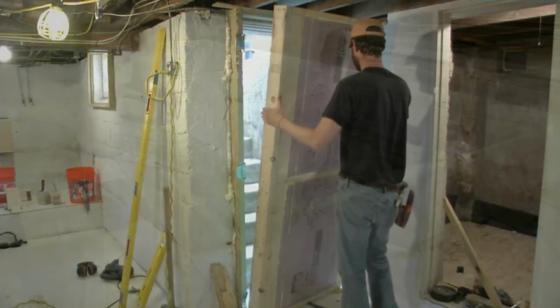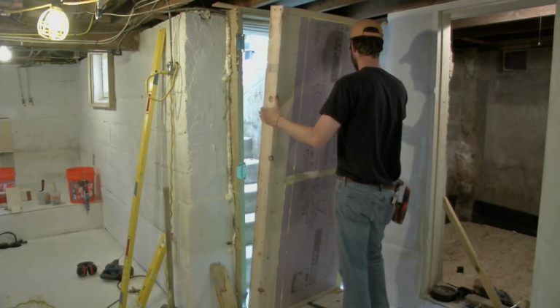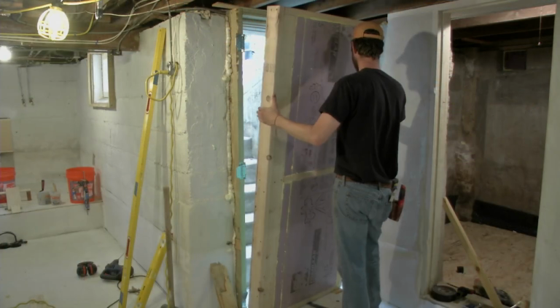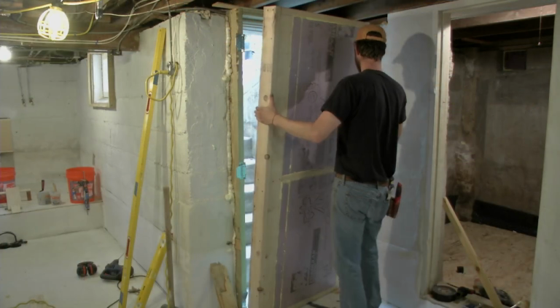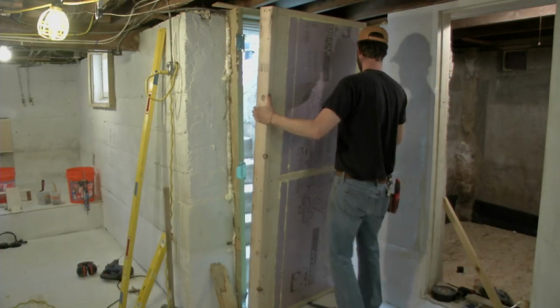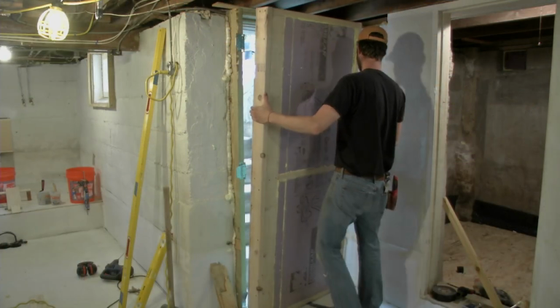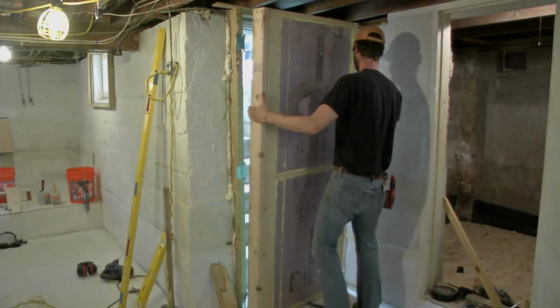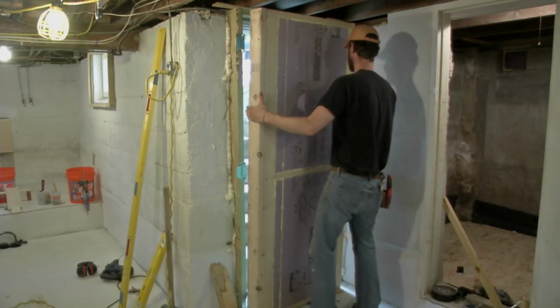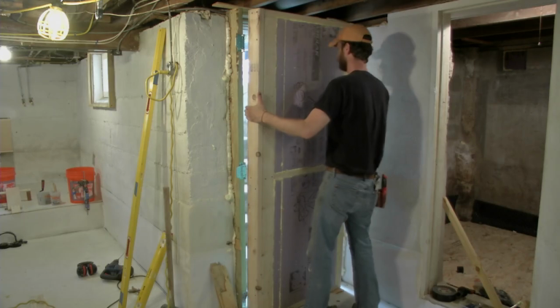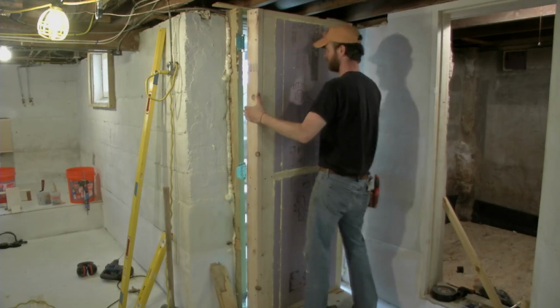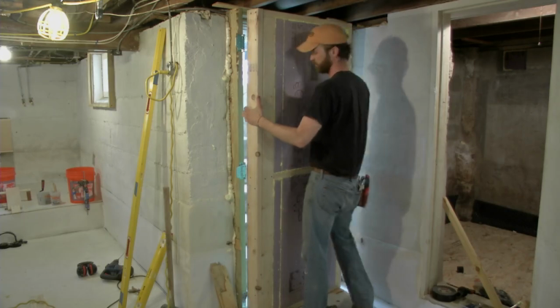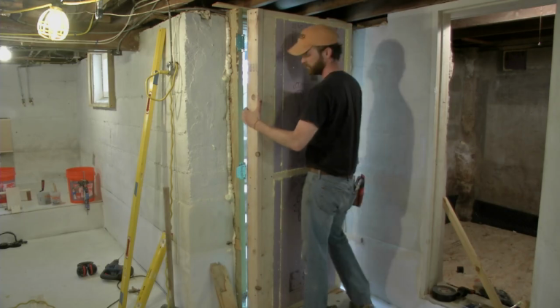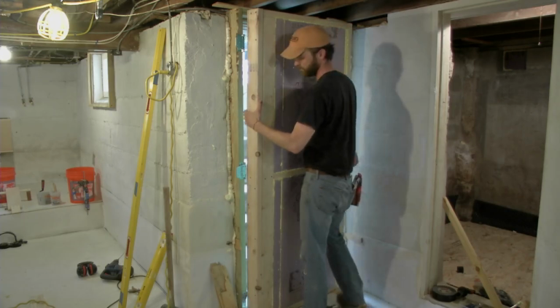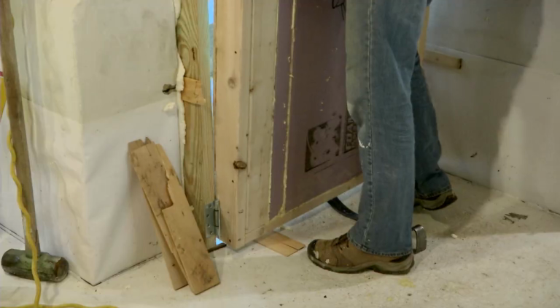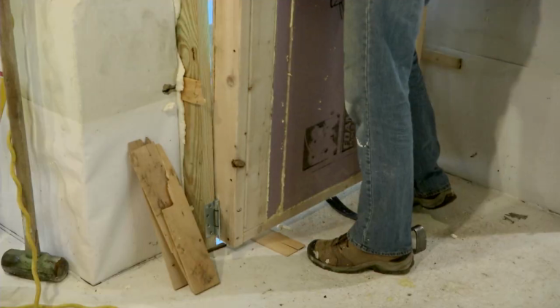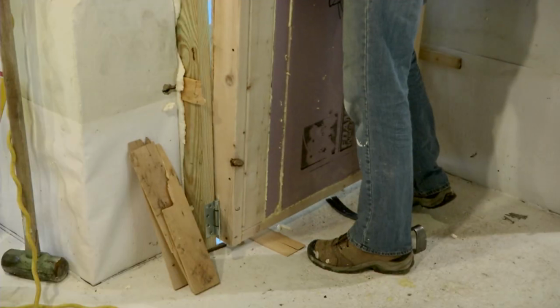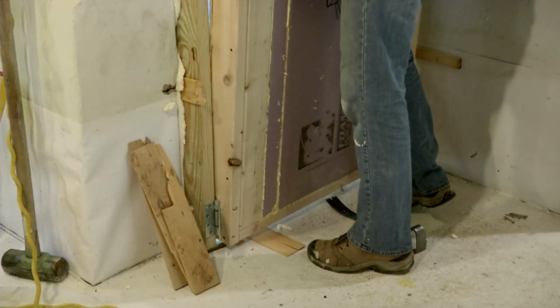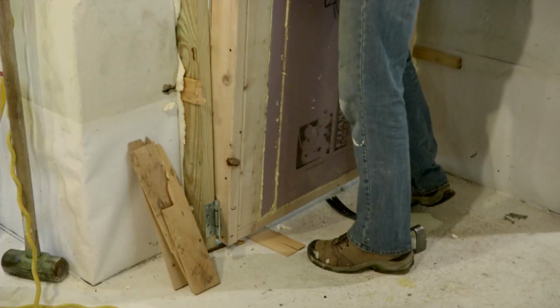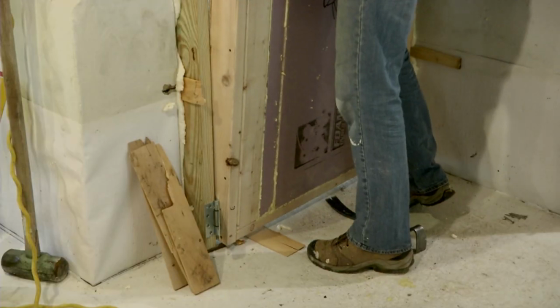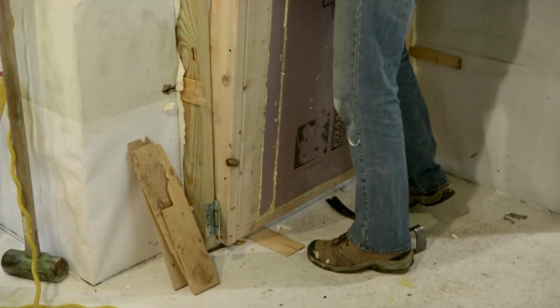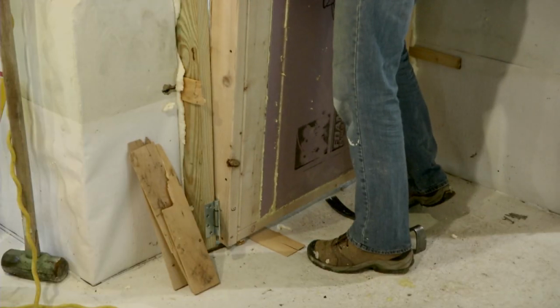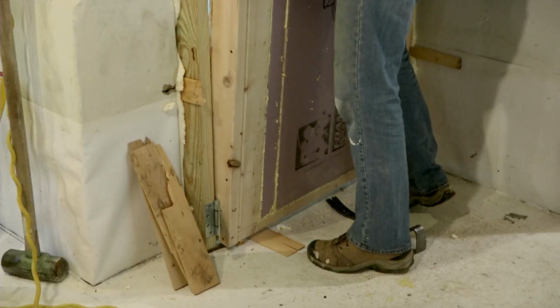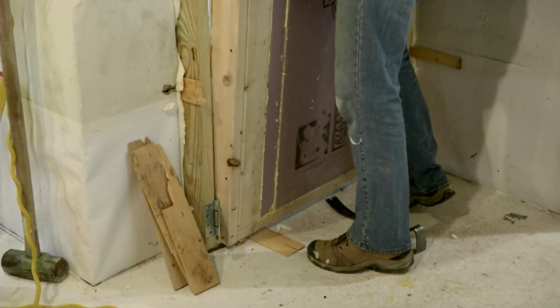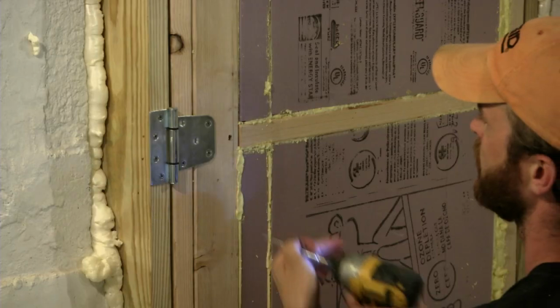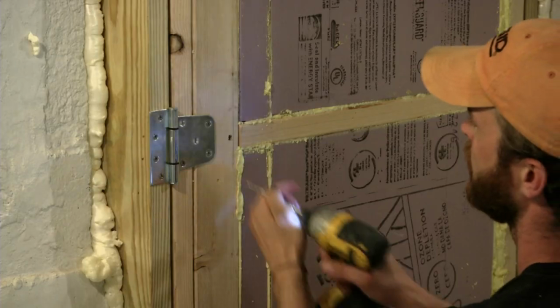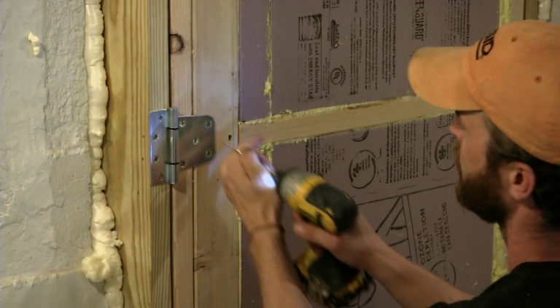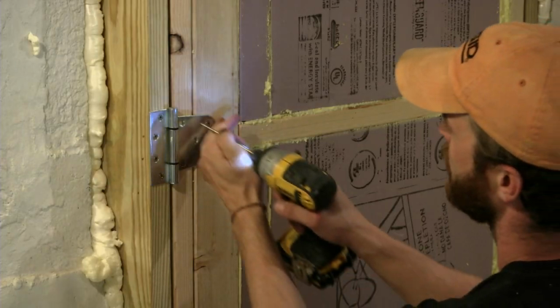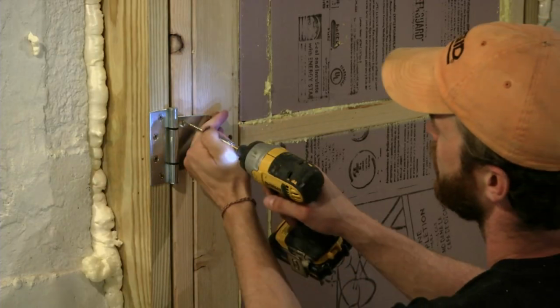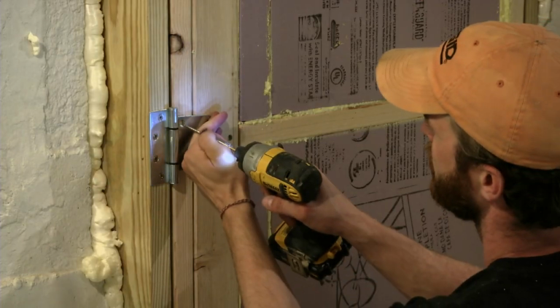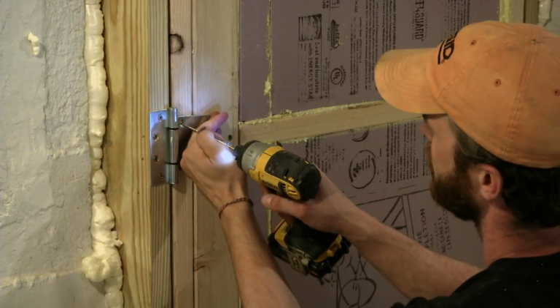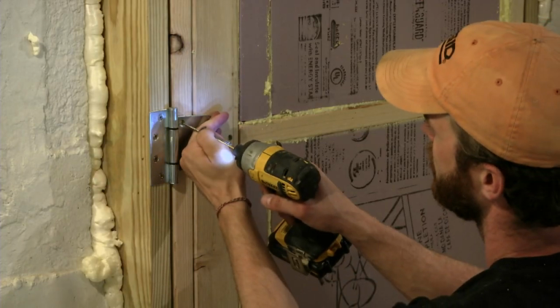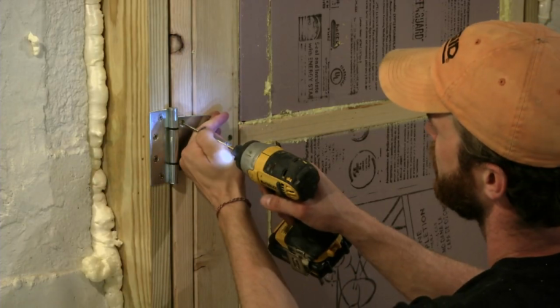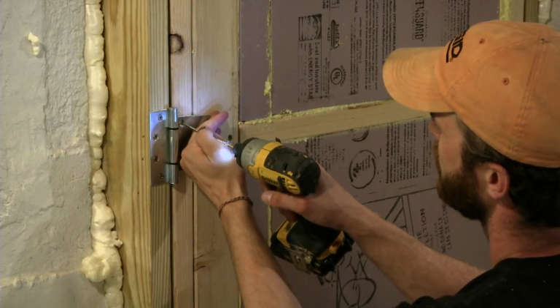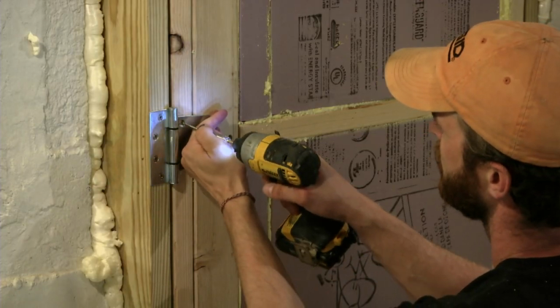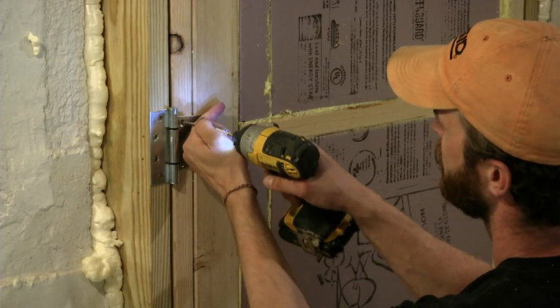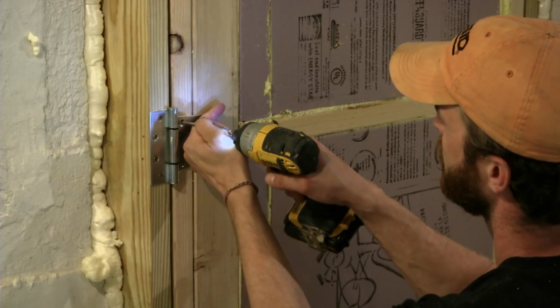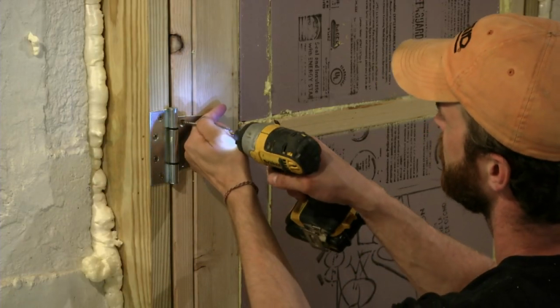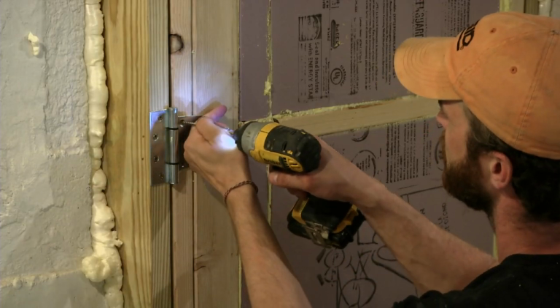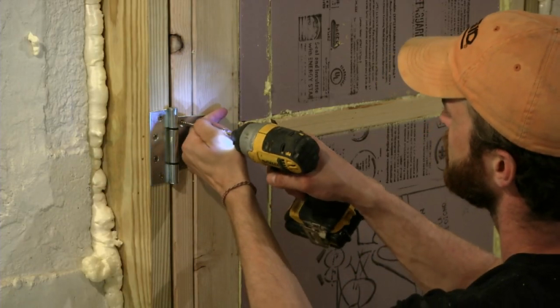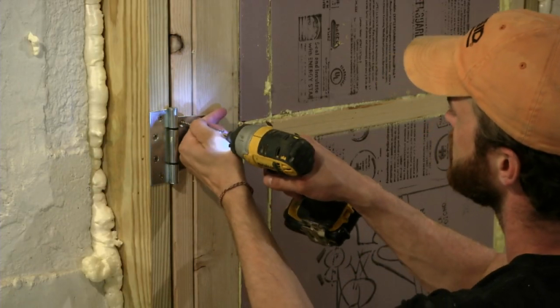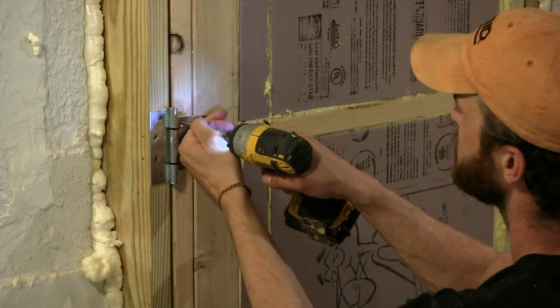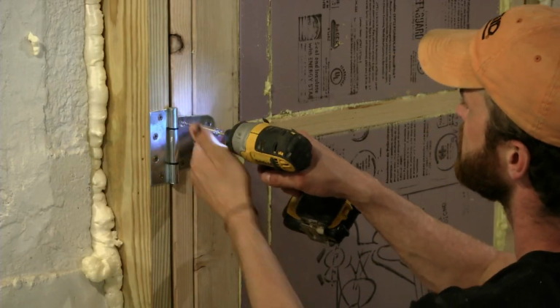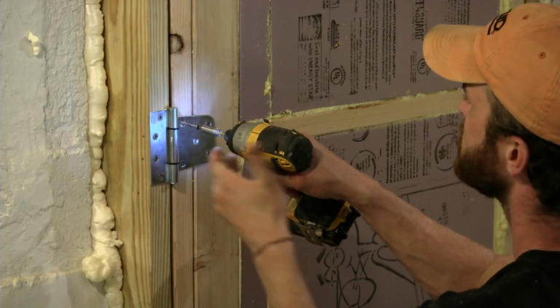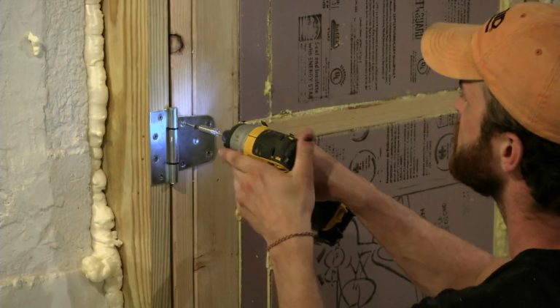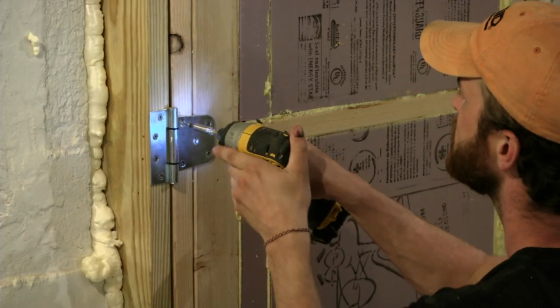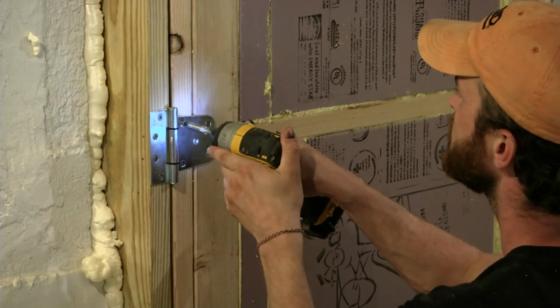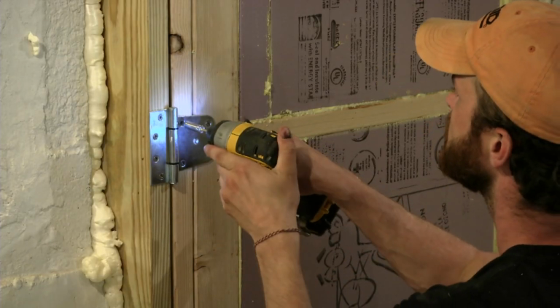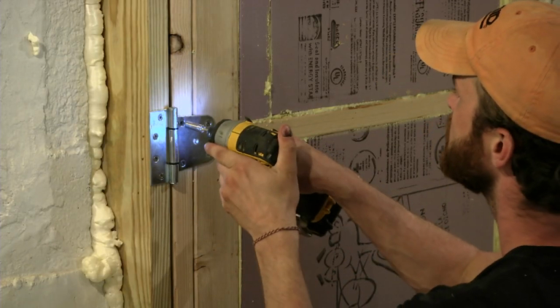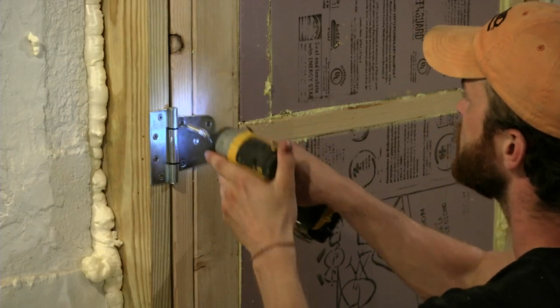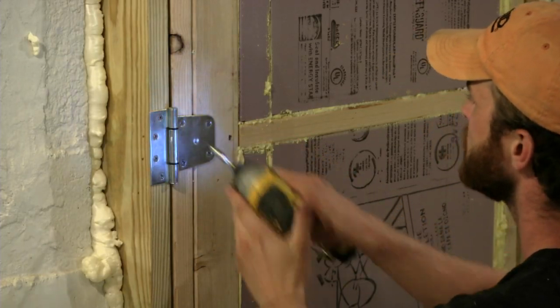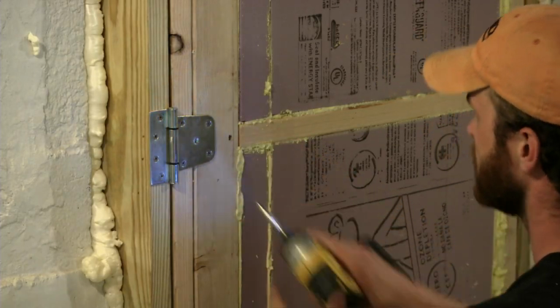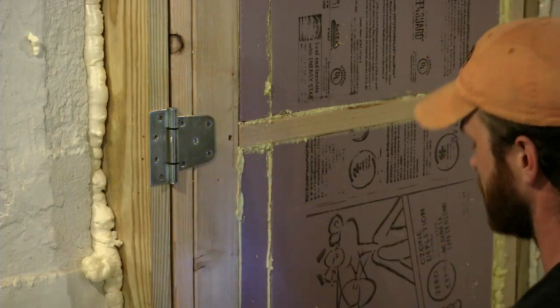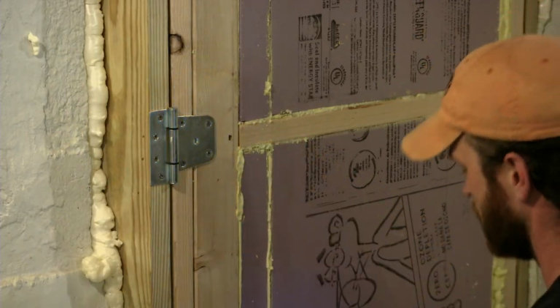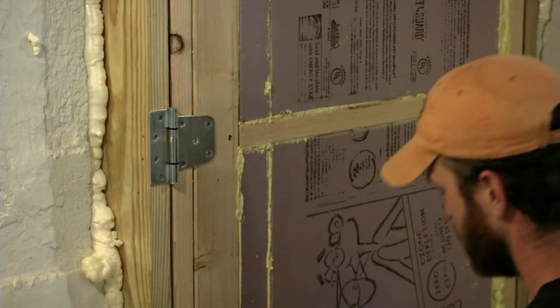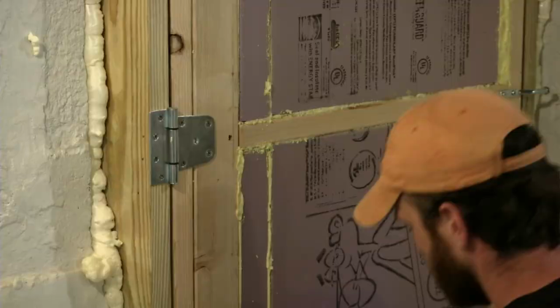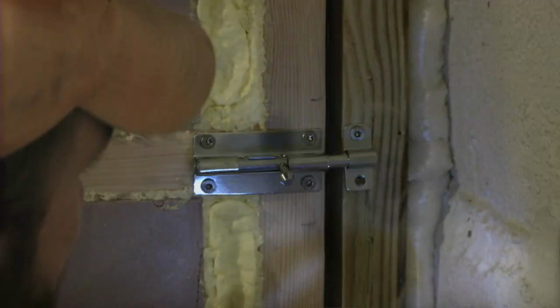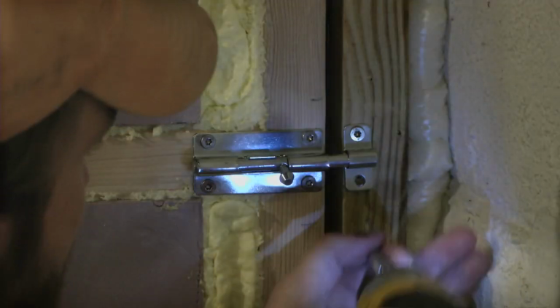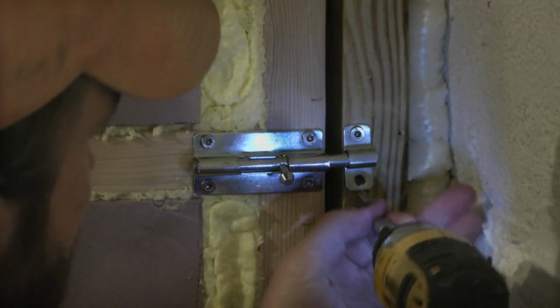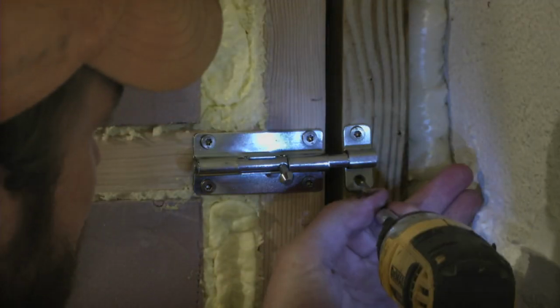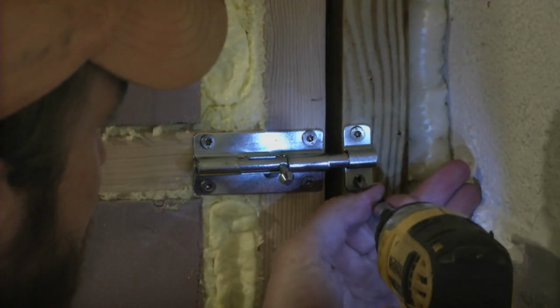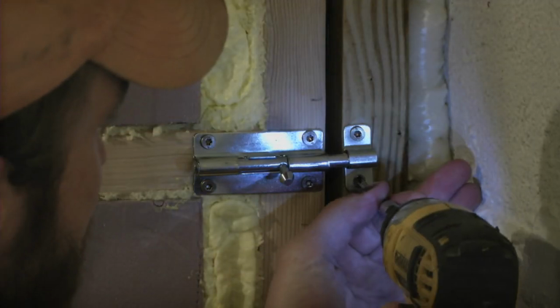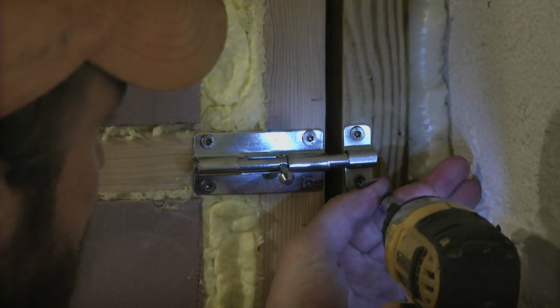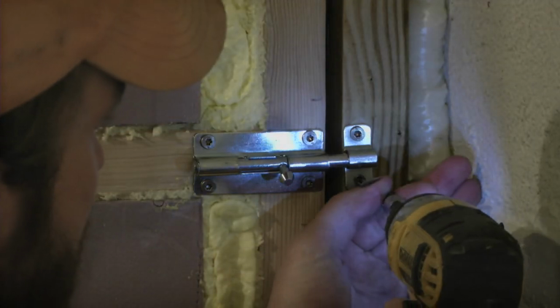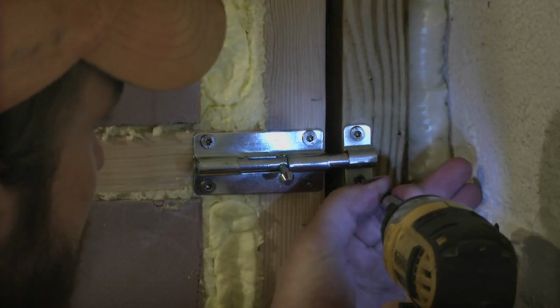Once trimmed, the door can be set into the opening, attached with heavy-duty hinges, and held closed with your choice of latch.